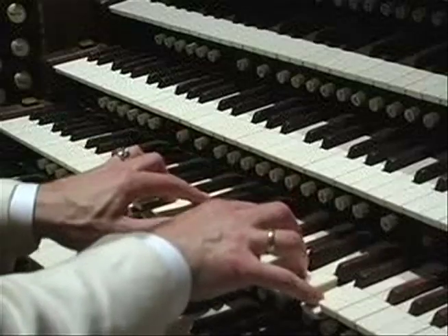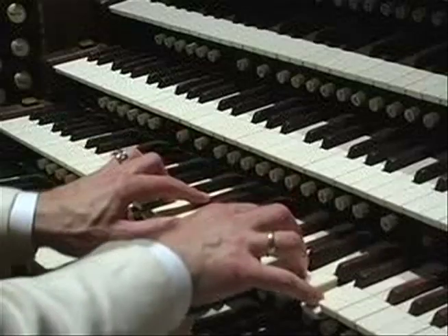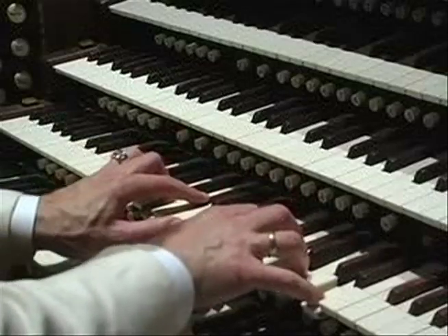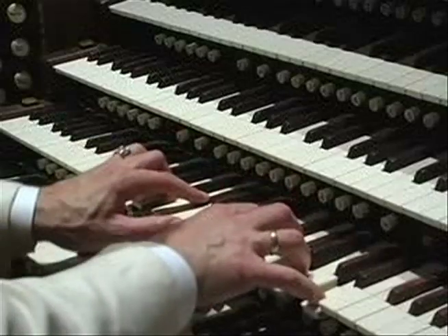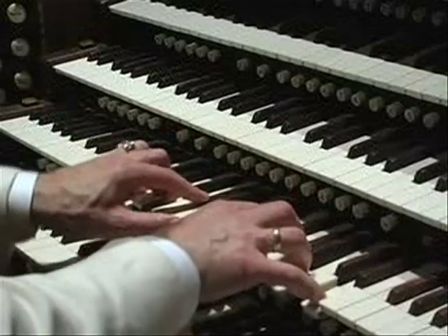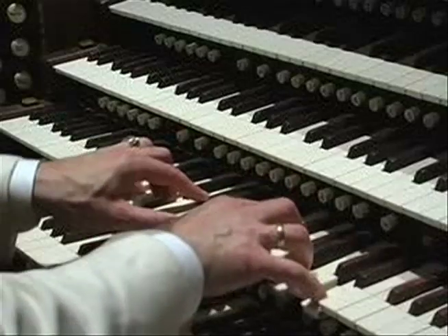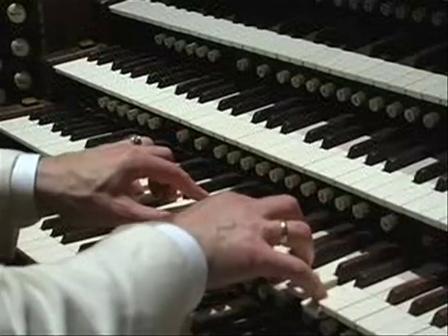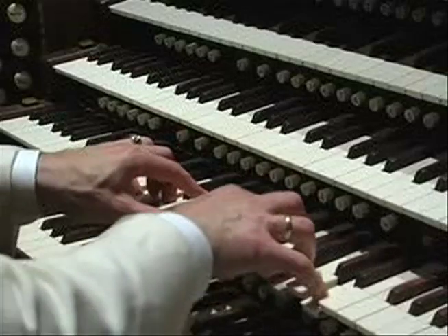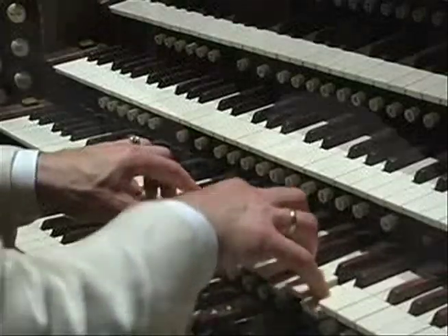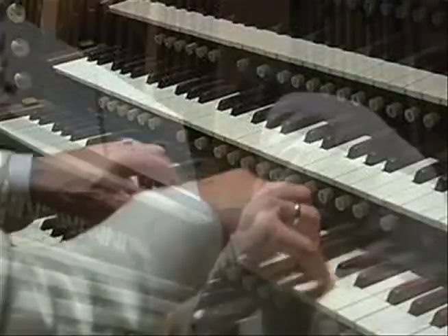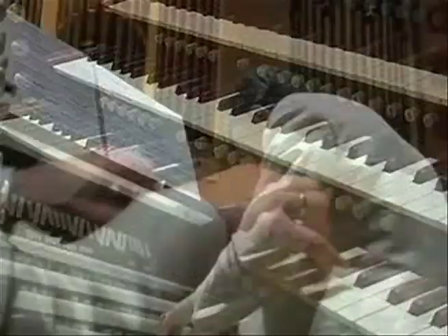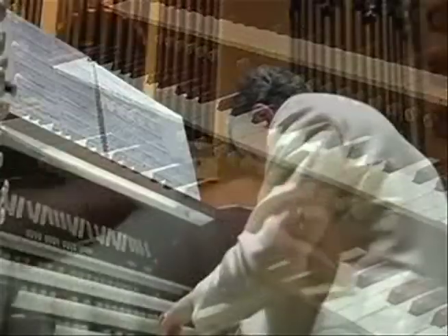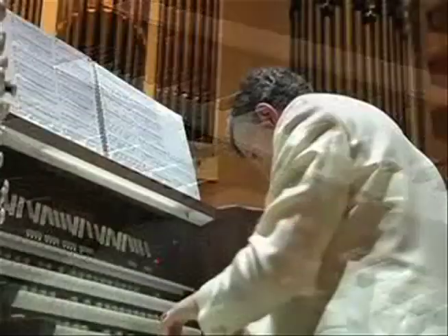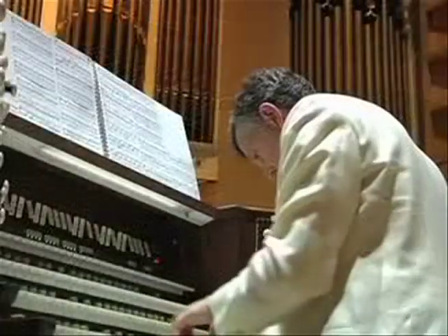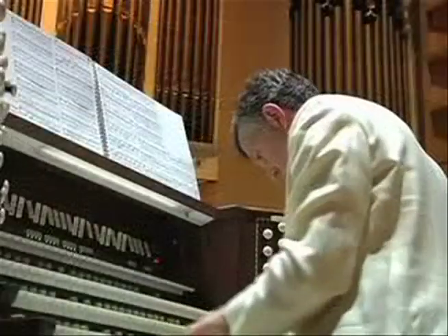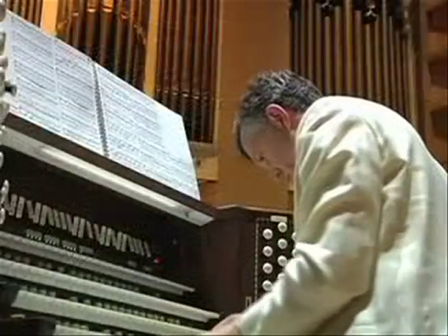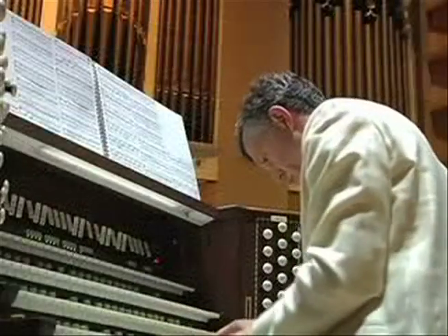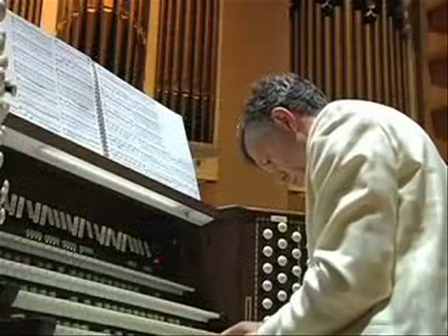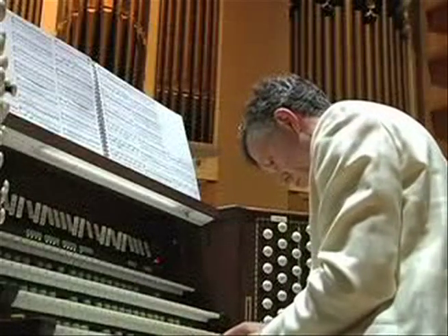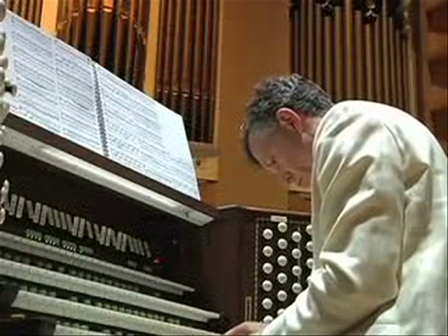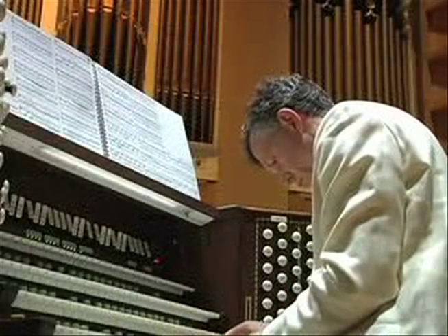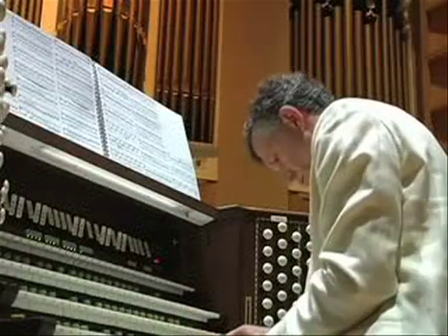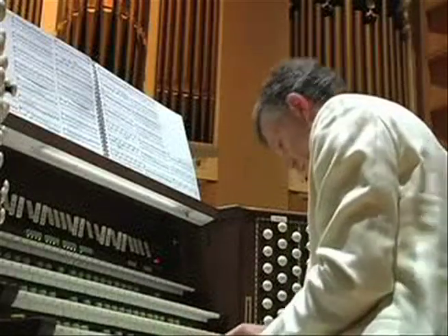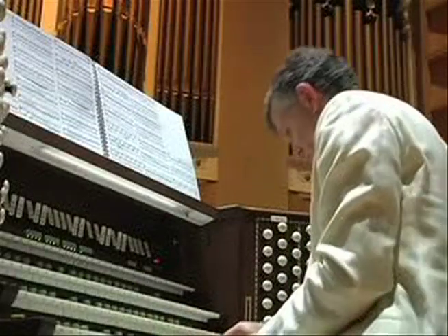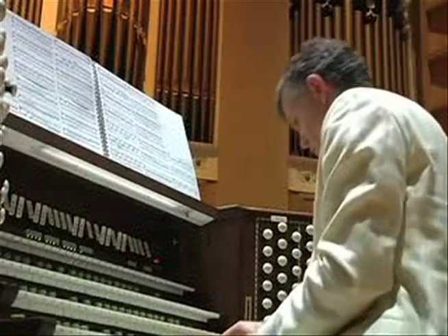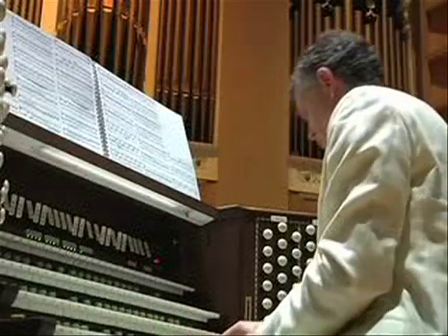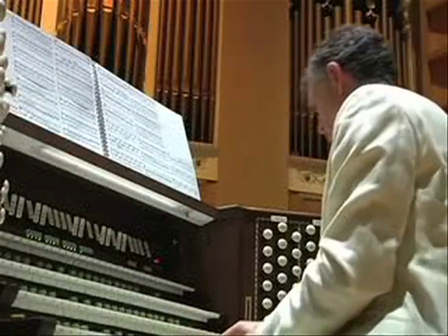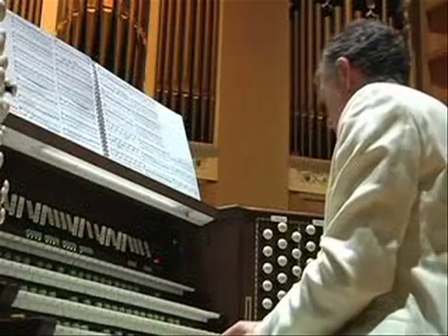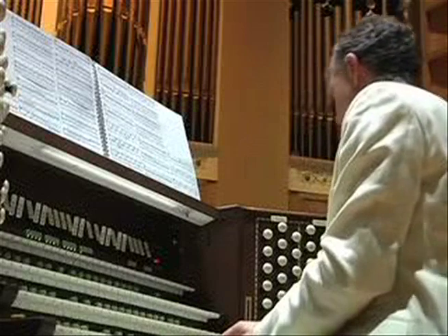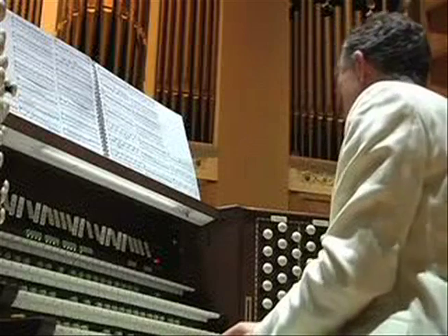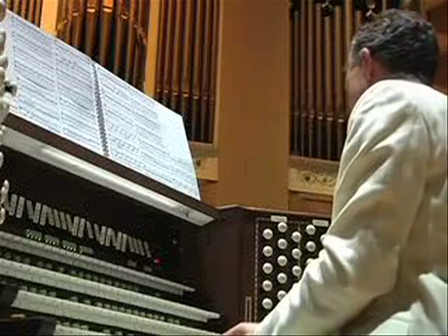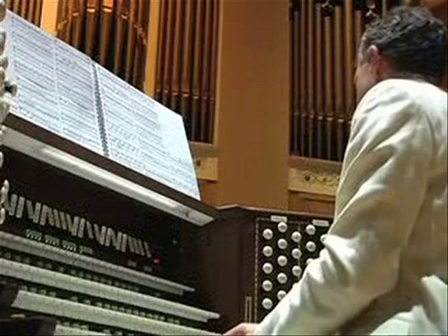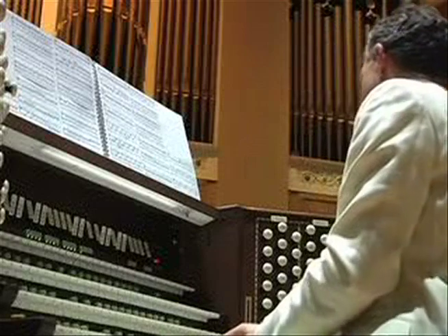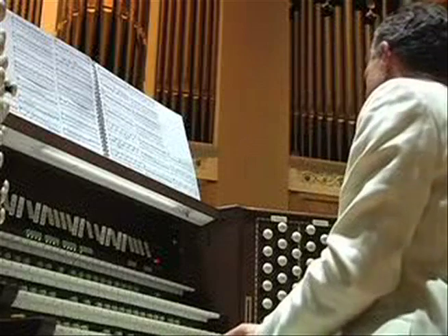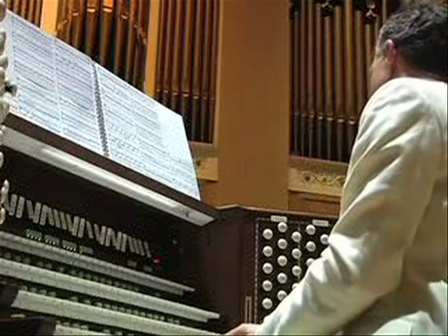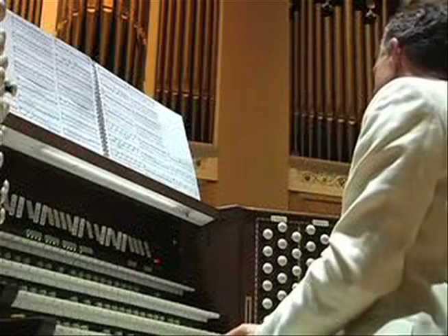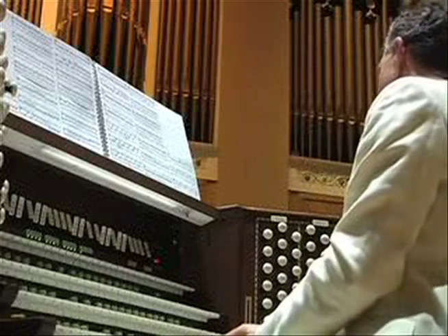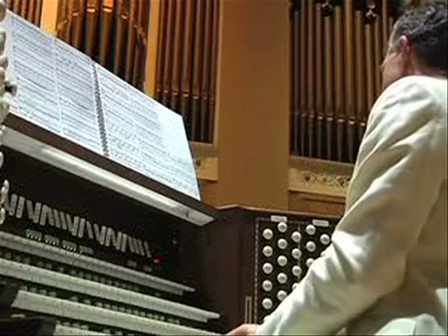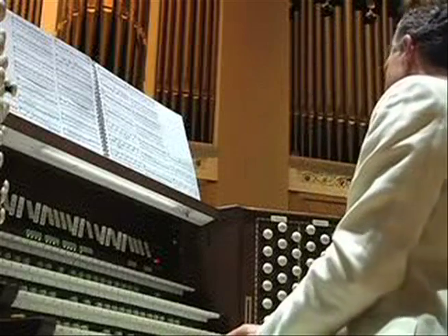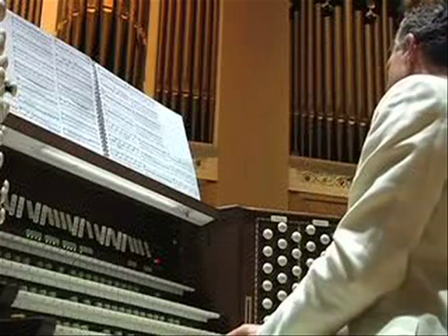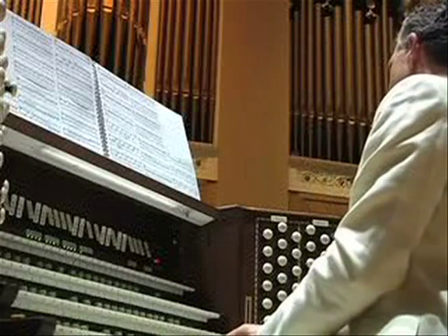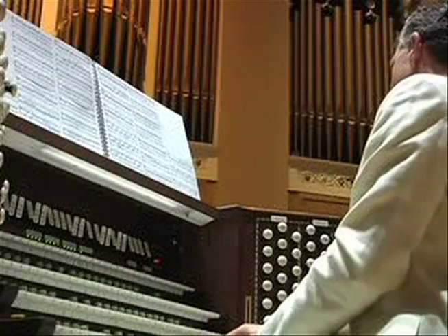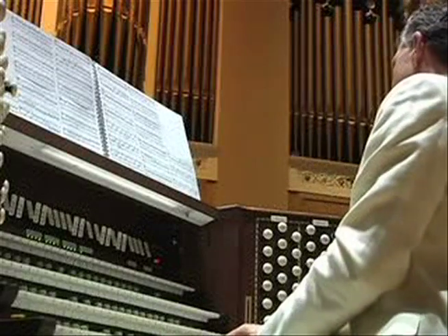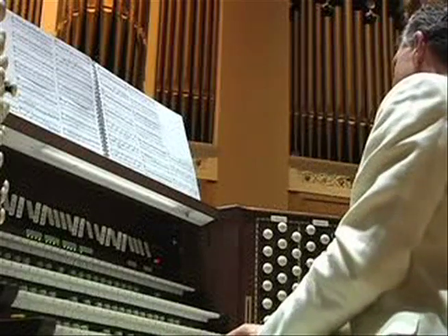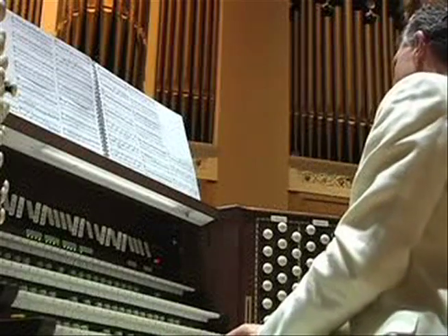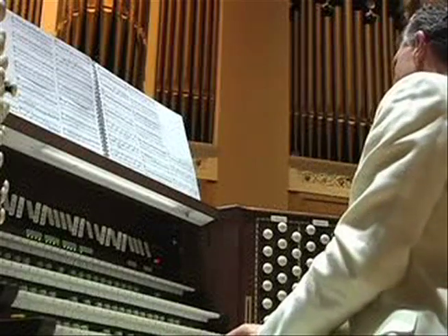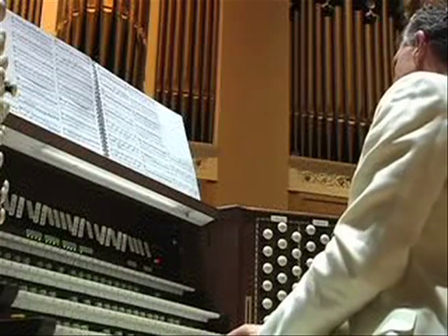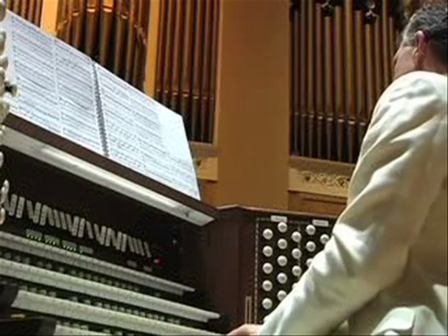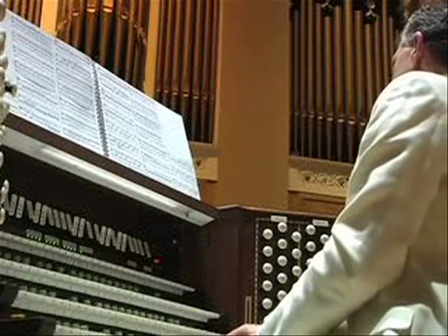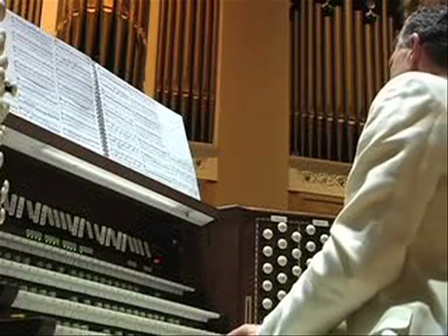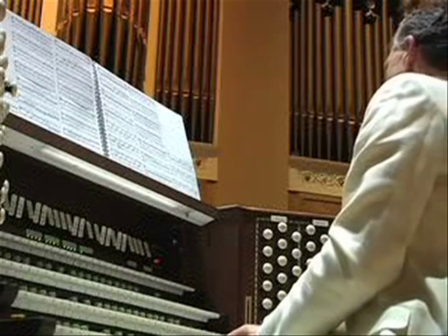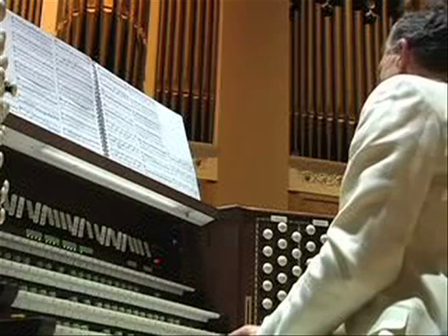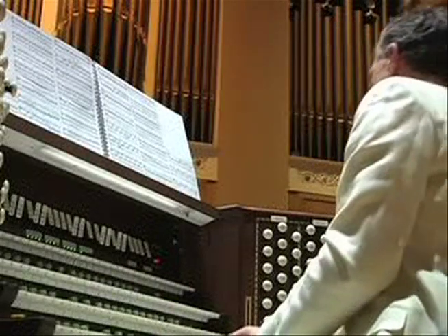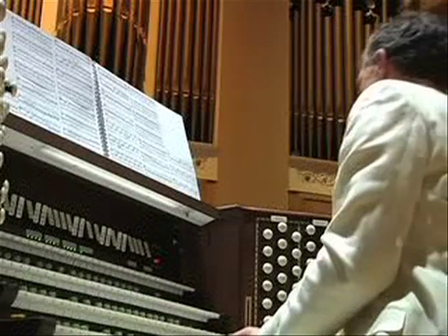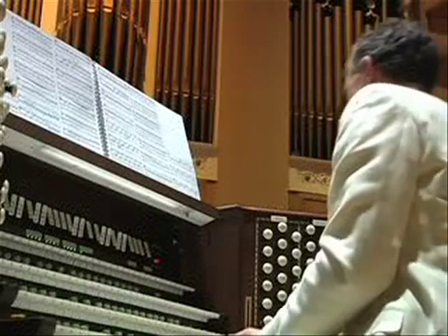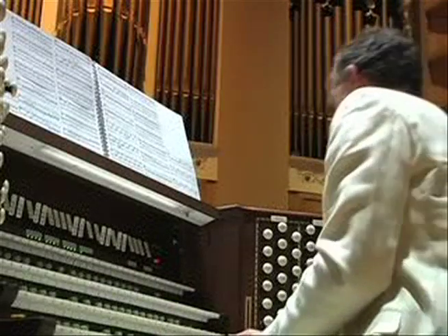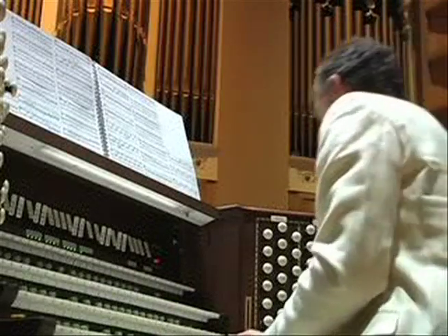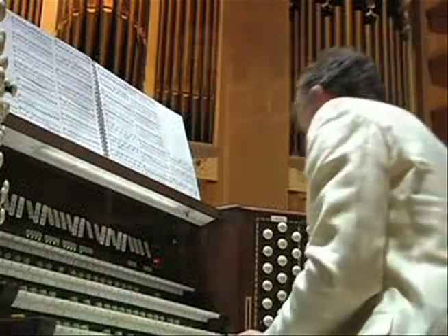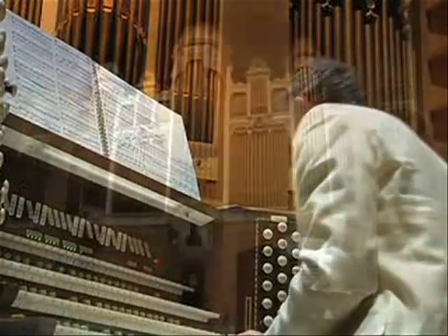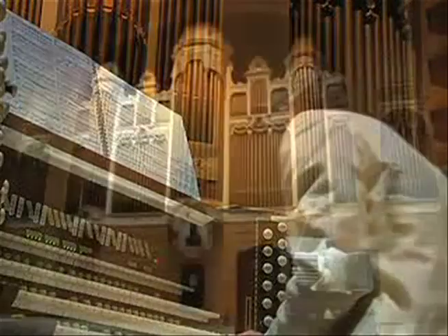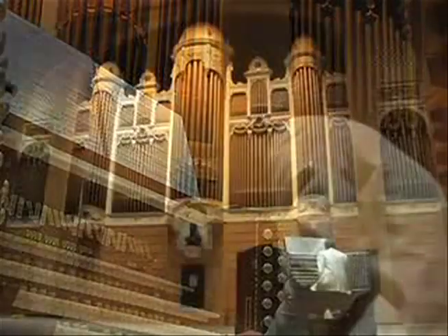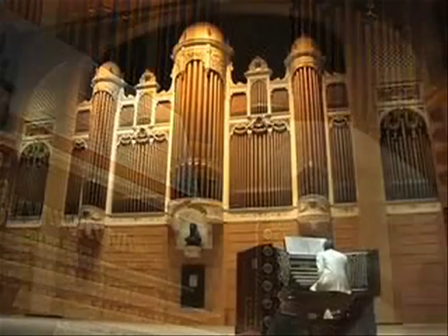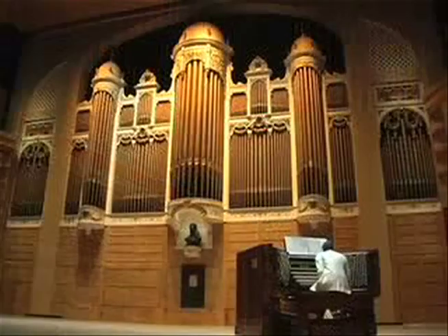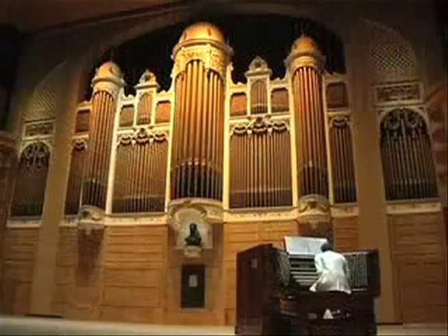So far, the repairers seem to be on track for the organ's glorious return in the fall of 2014. For more information about the organ, go to FOKO.org.